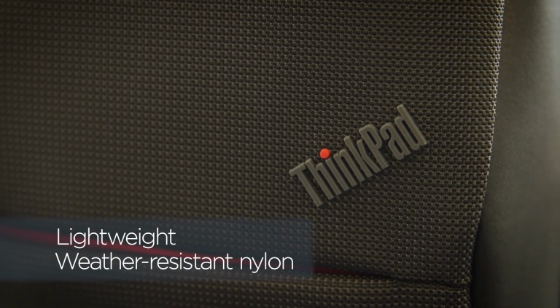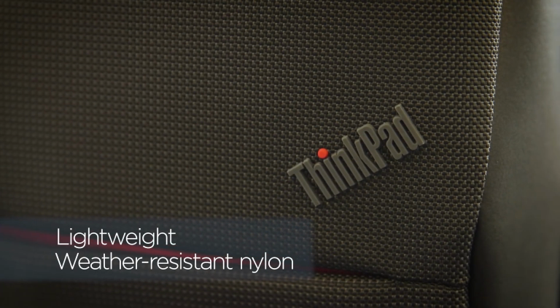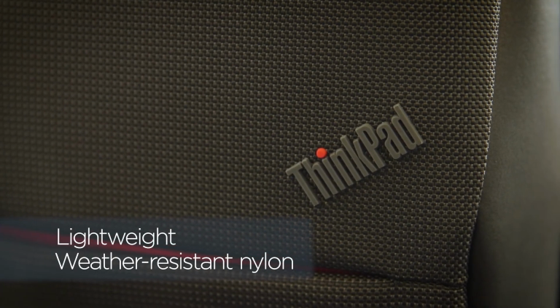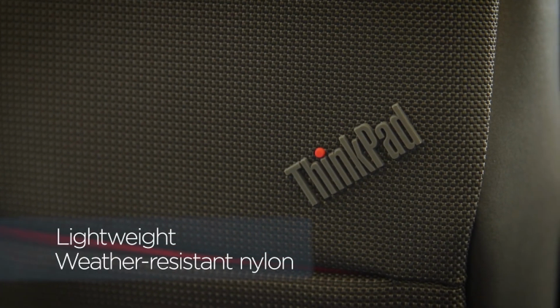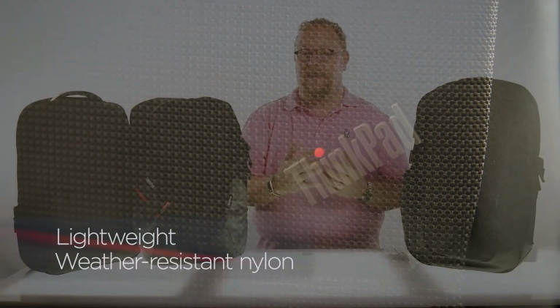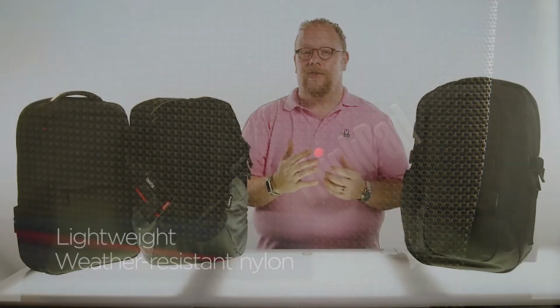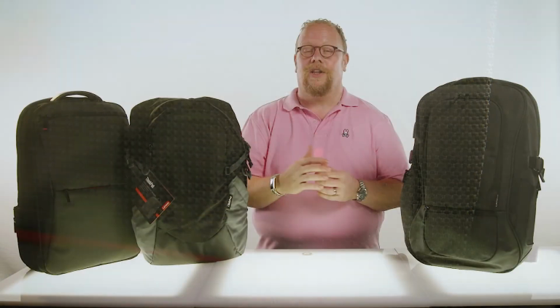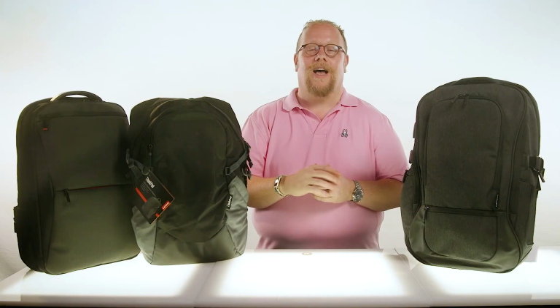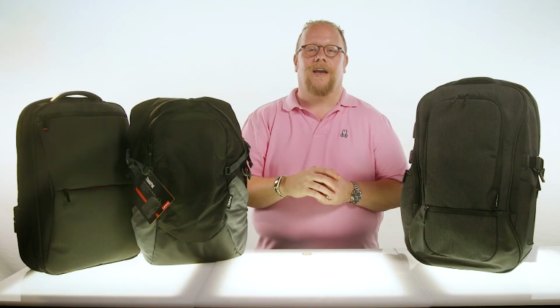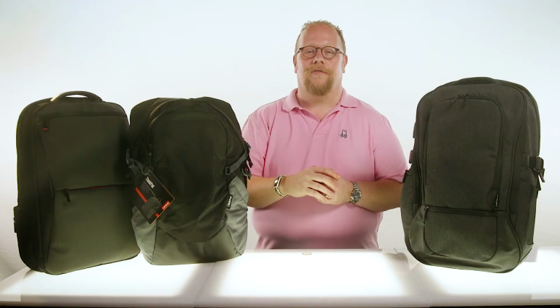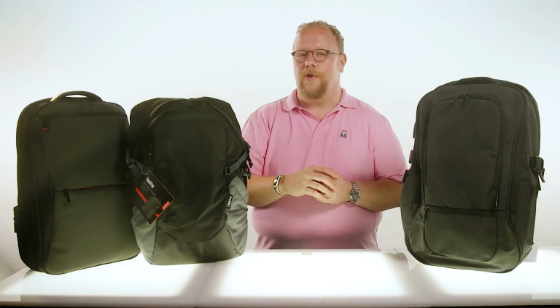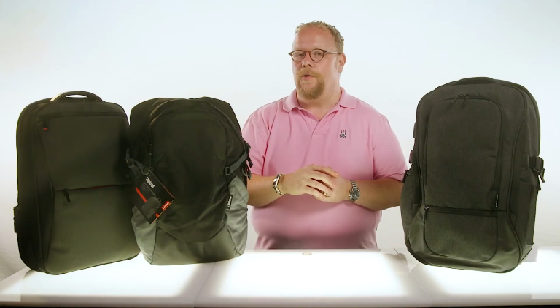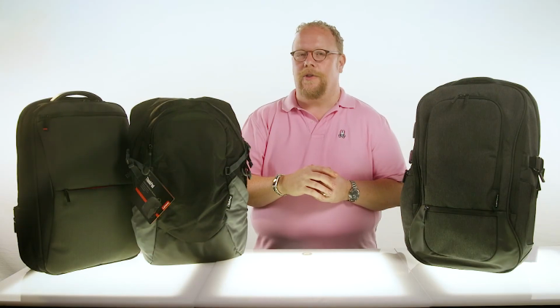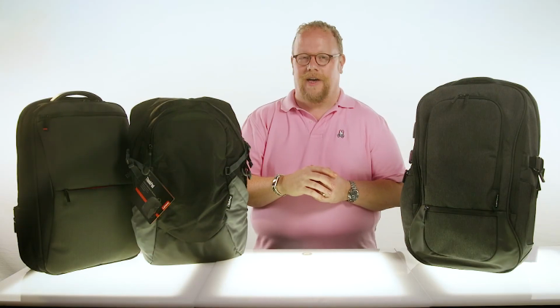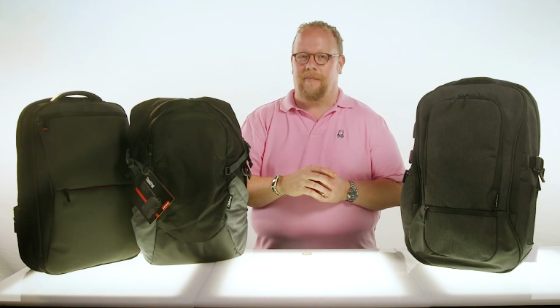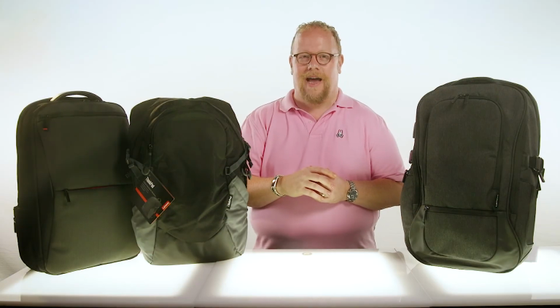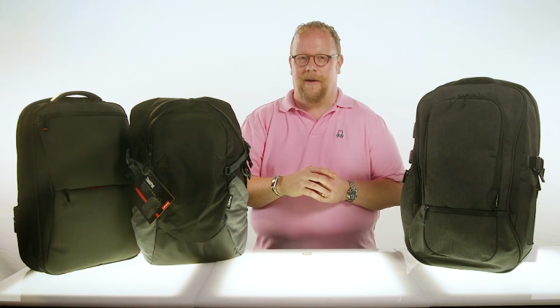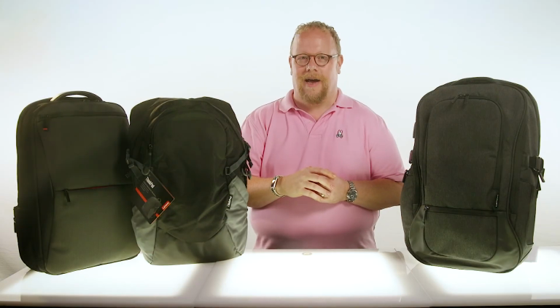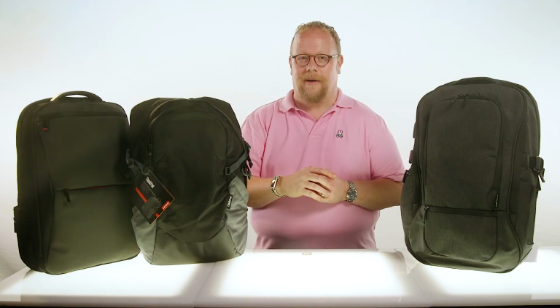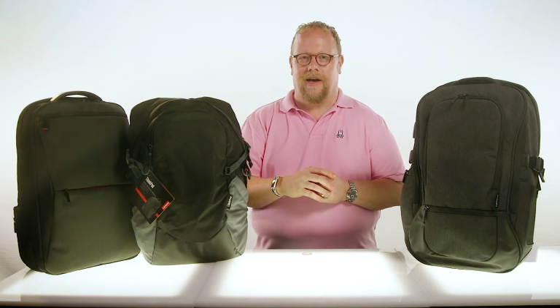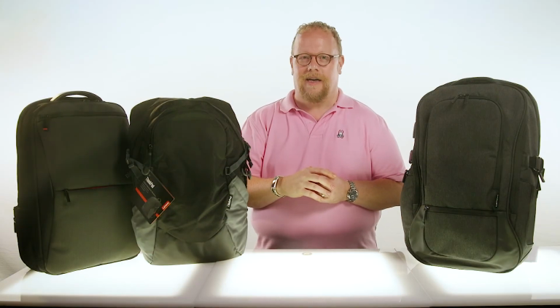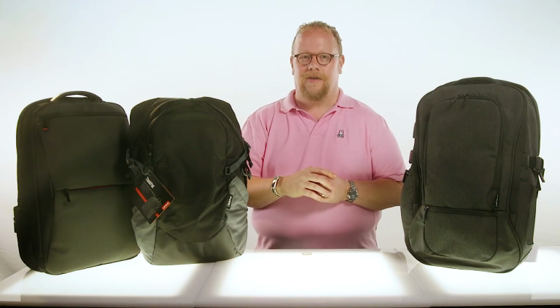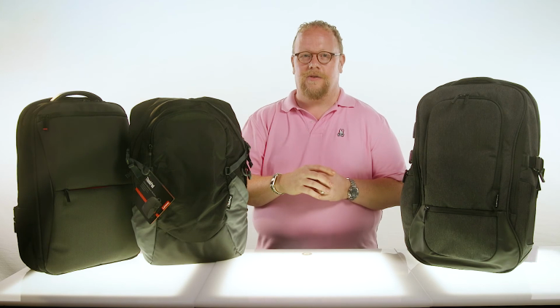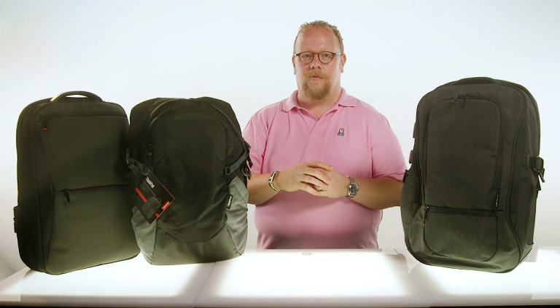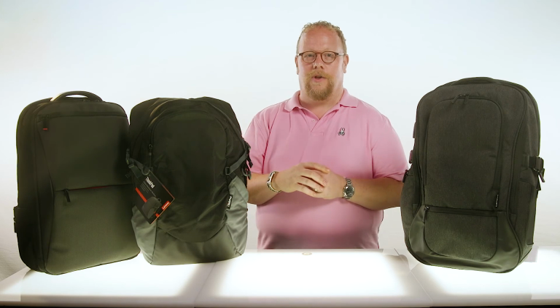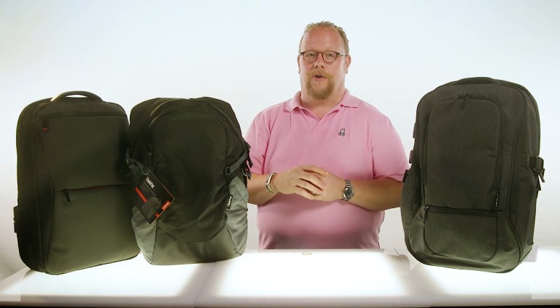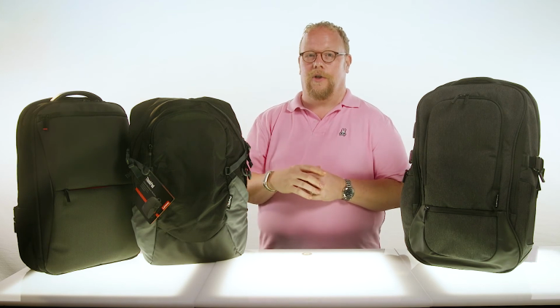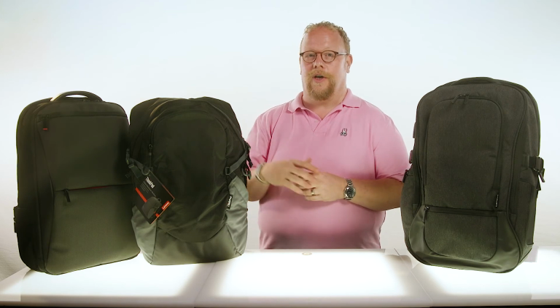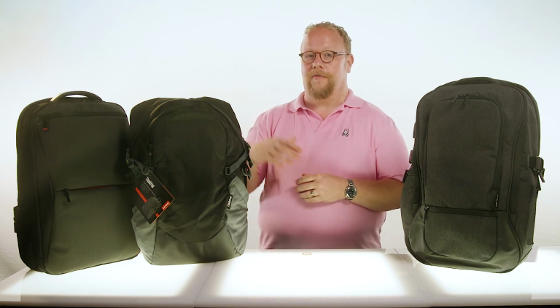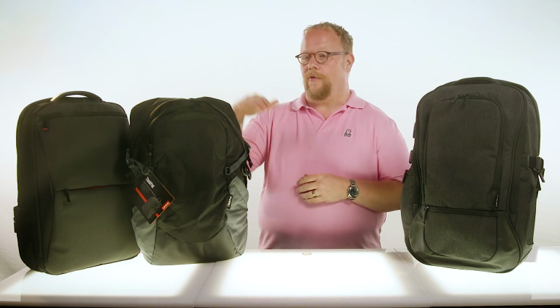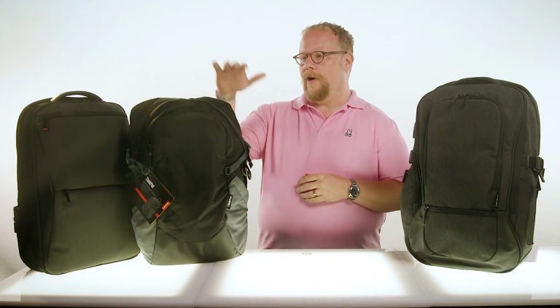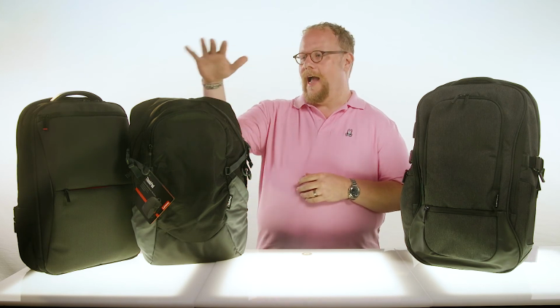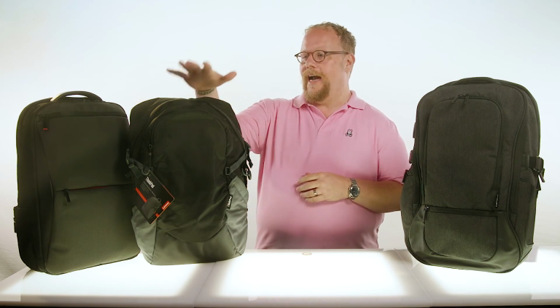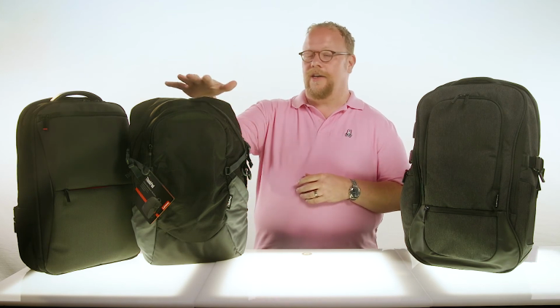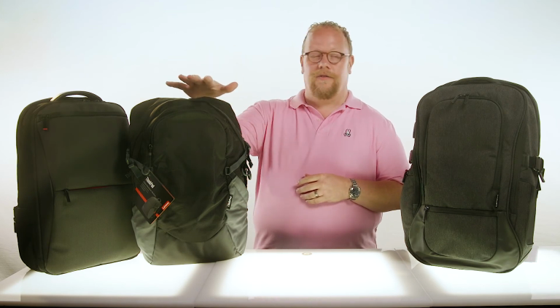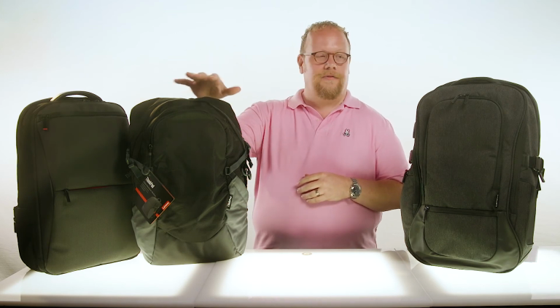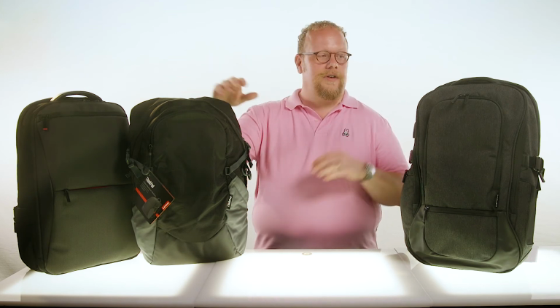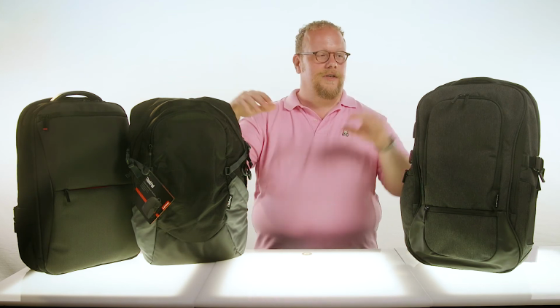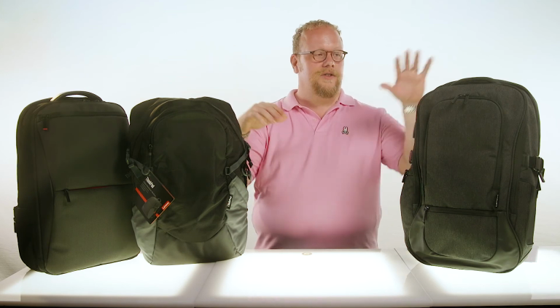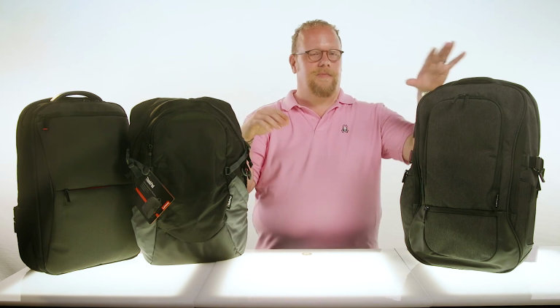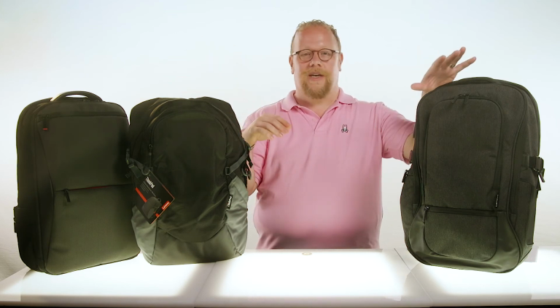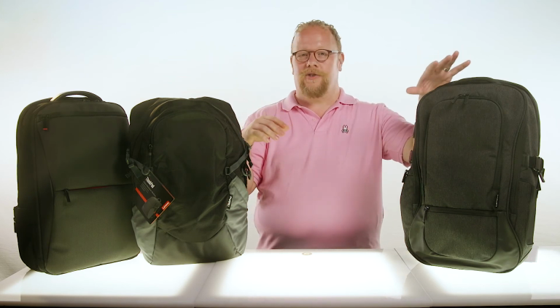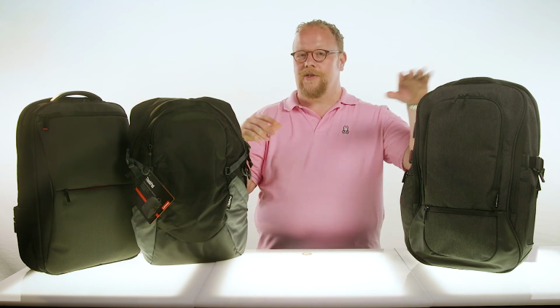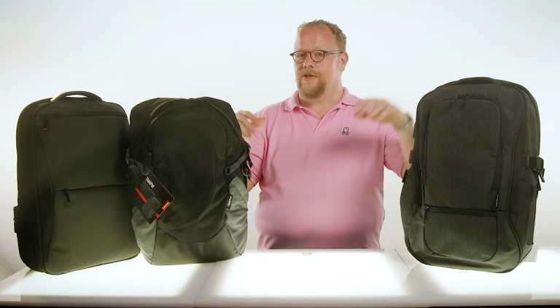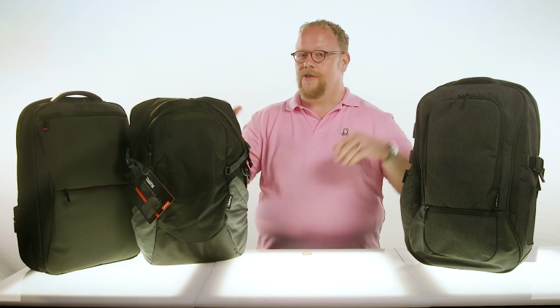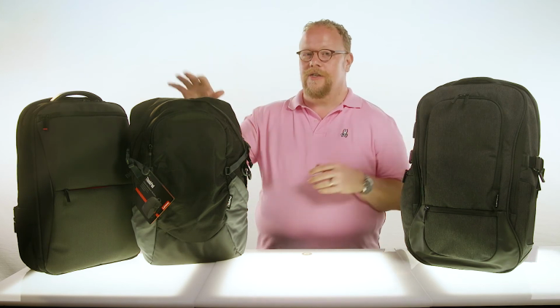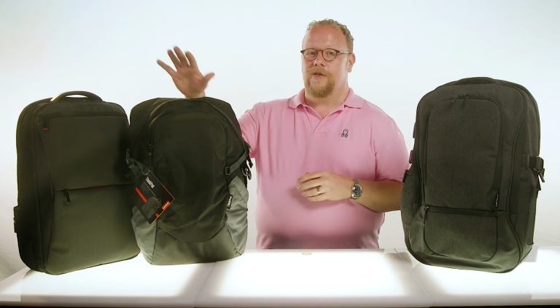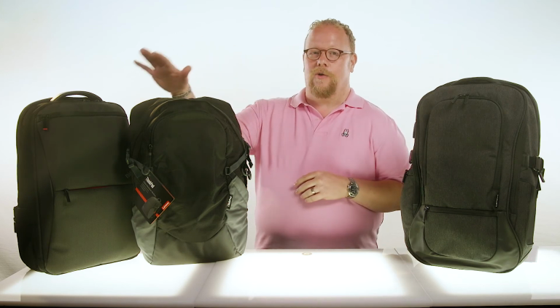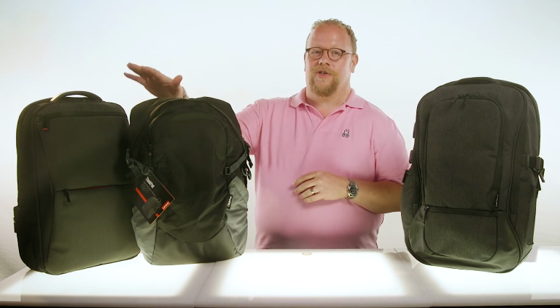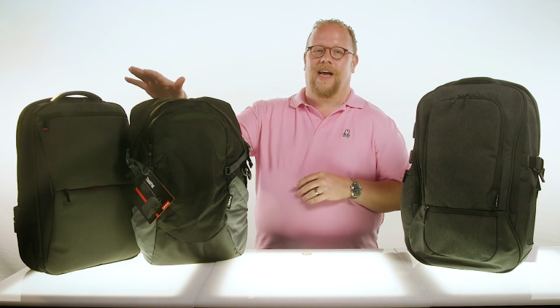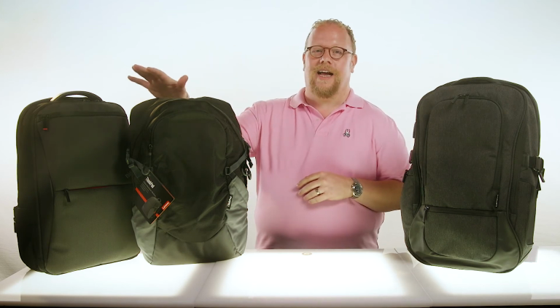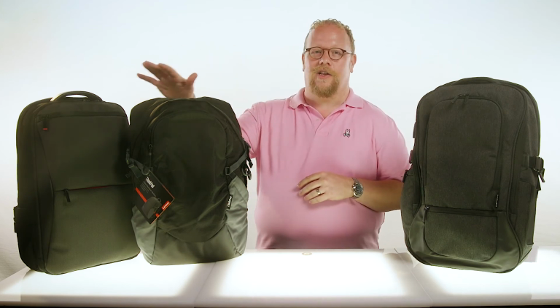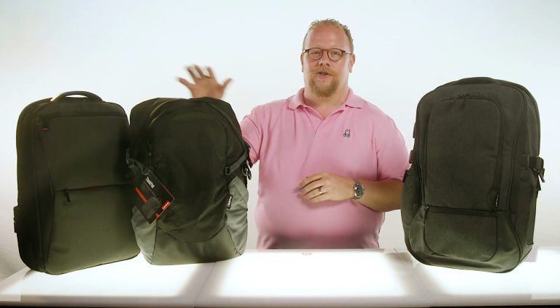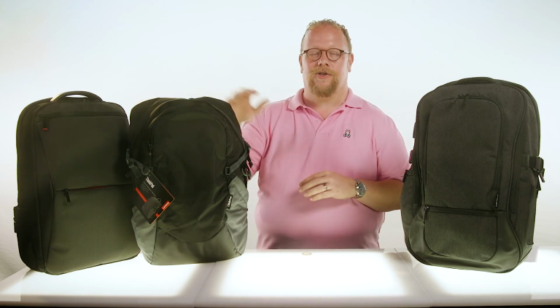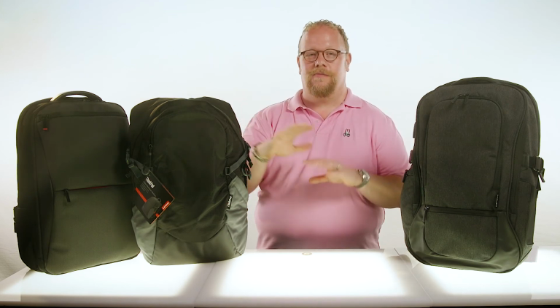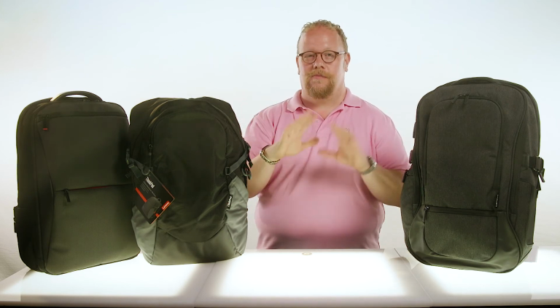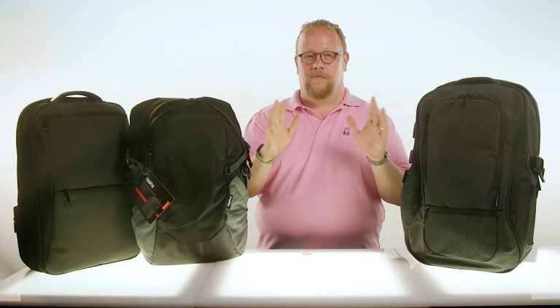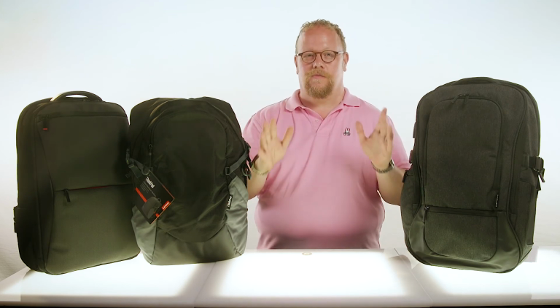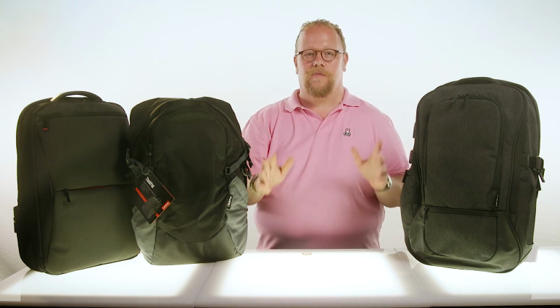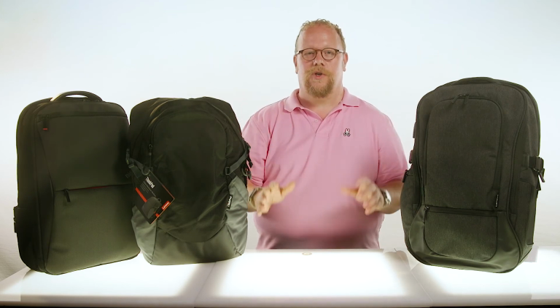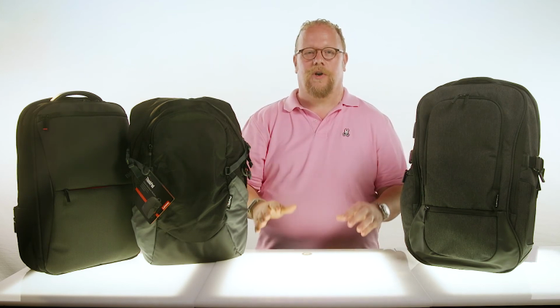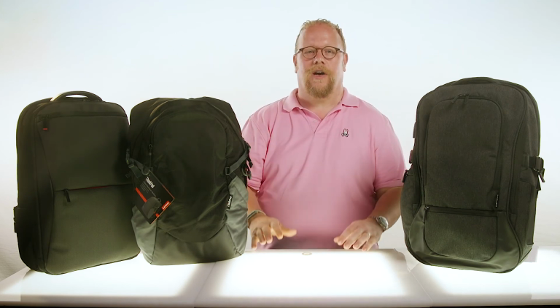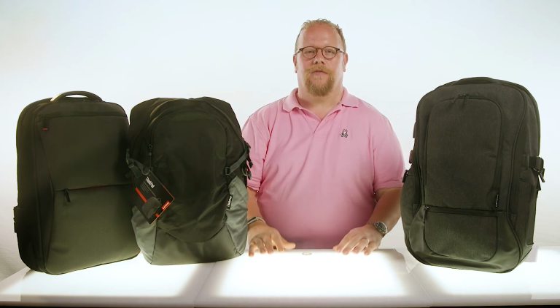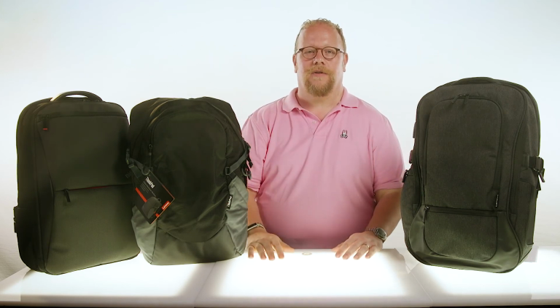So that's the line of new ThinkPad backpacks. Whether you're looking for active, spacious, or stylish, you're covered.